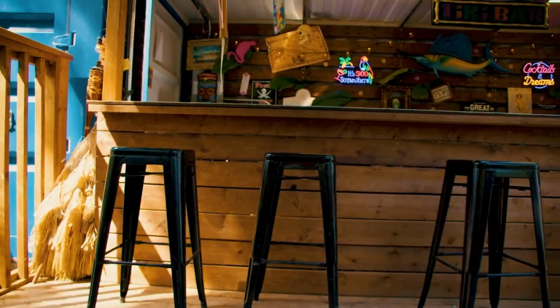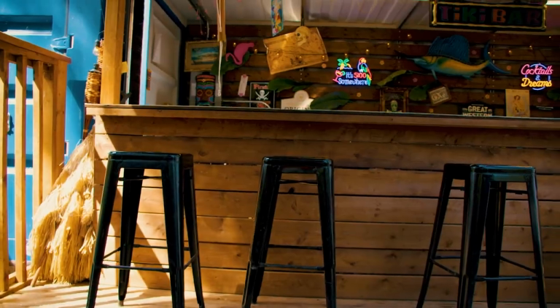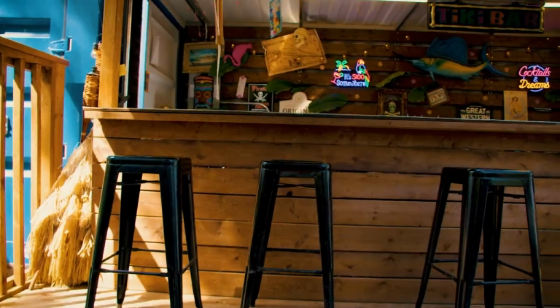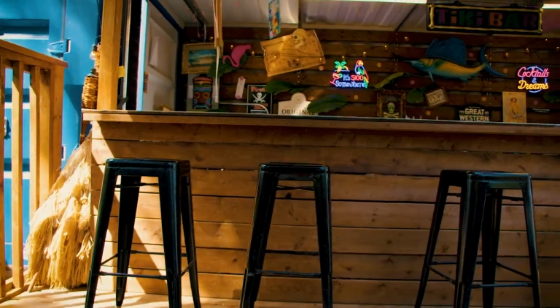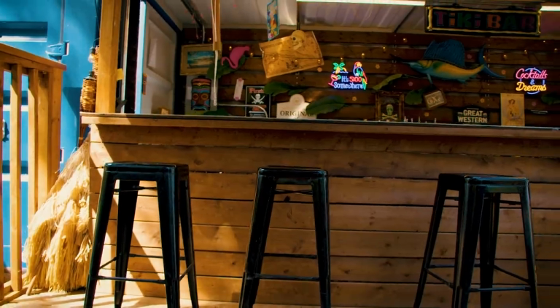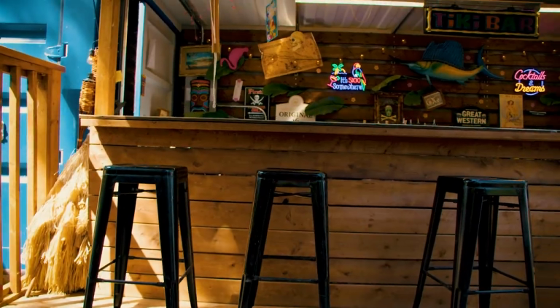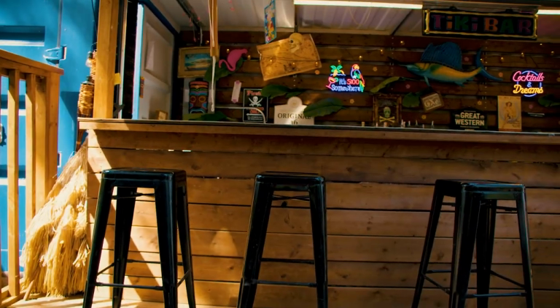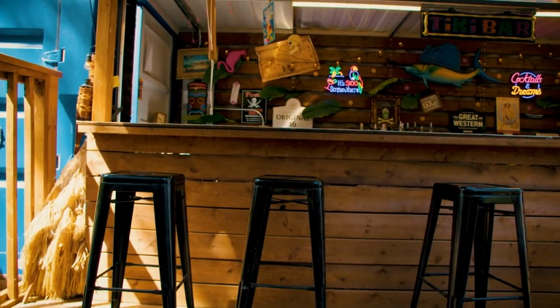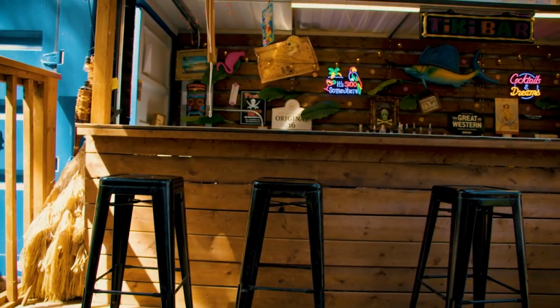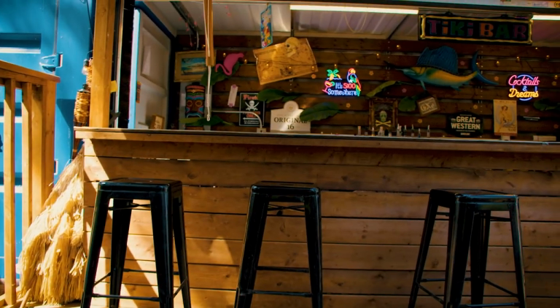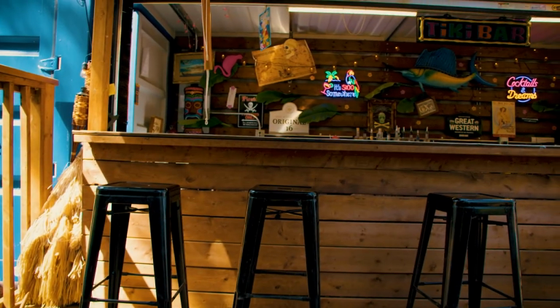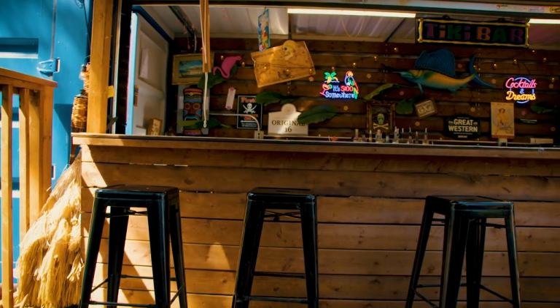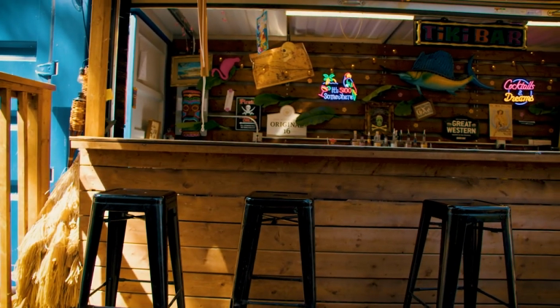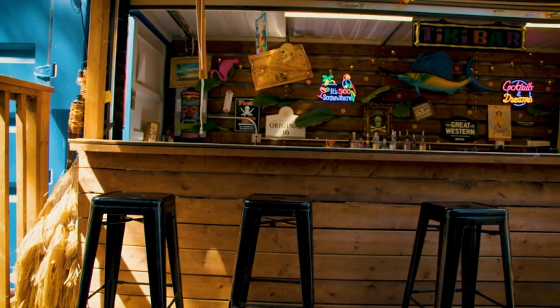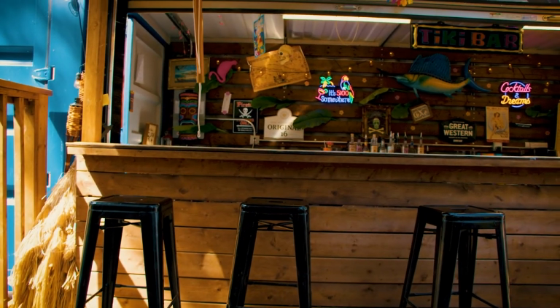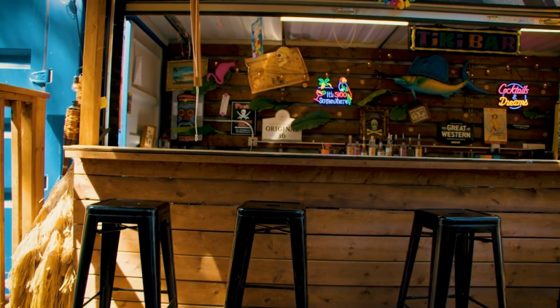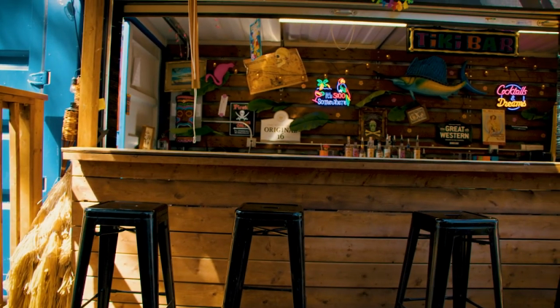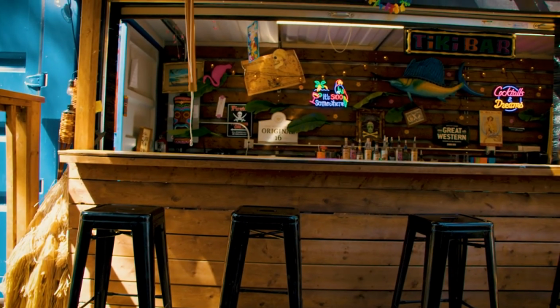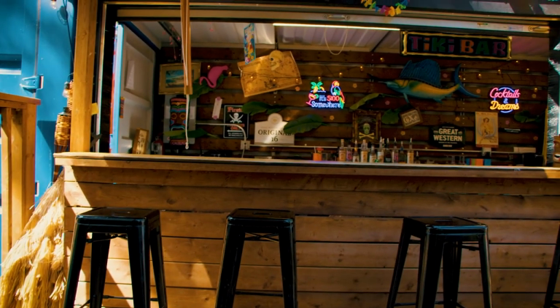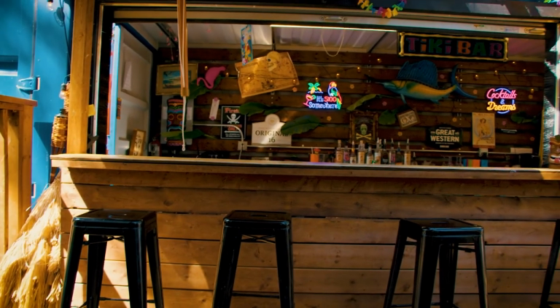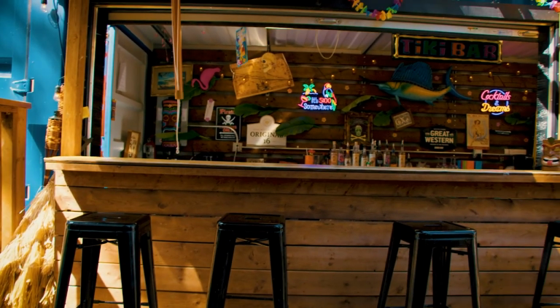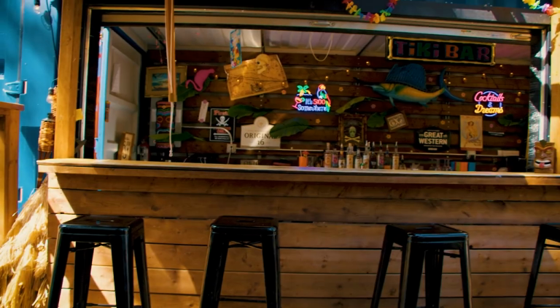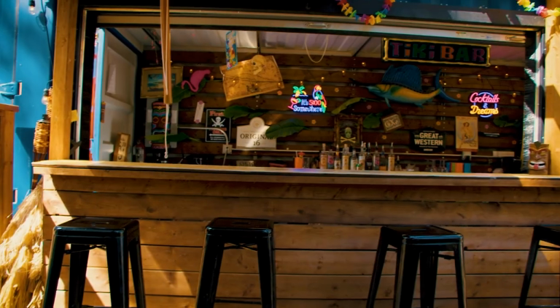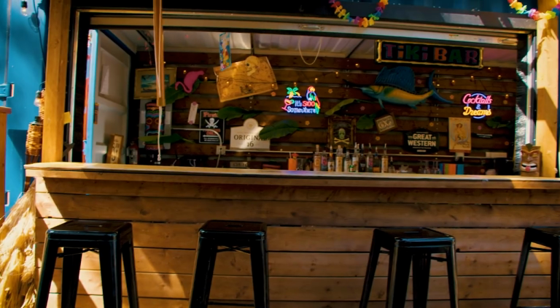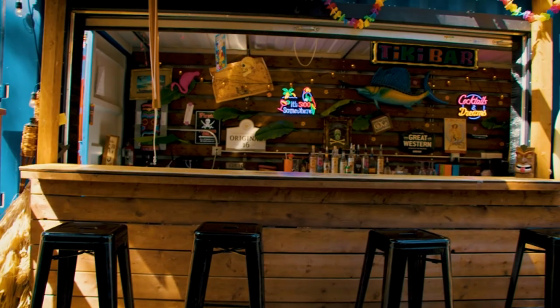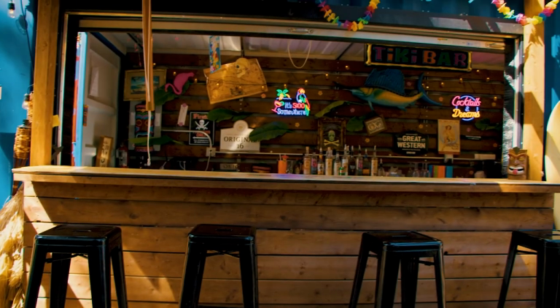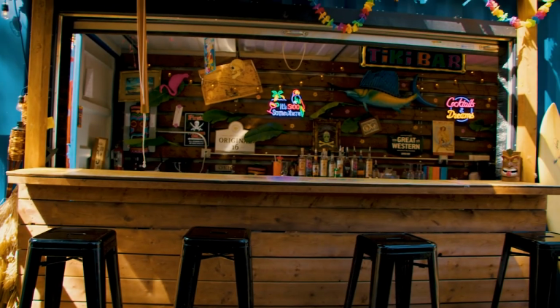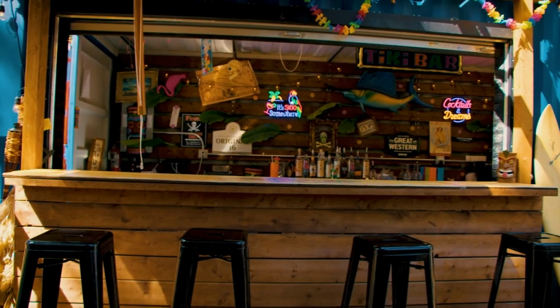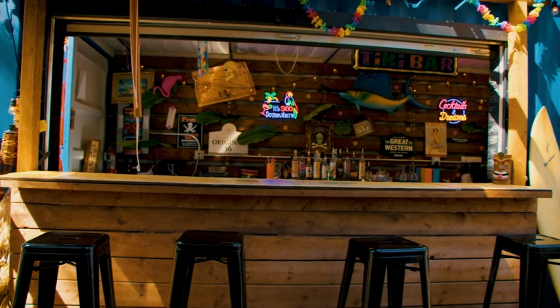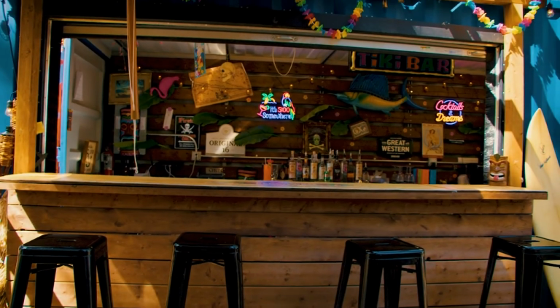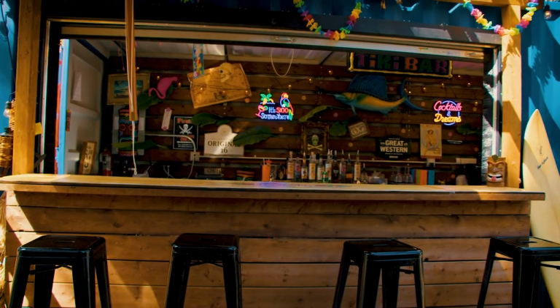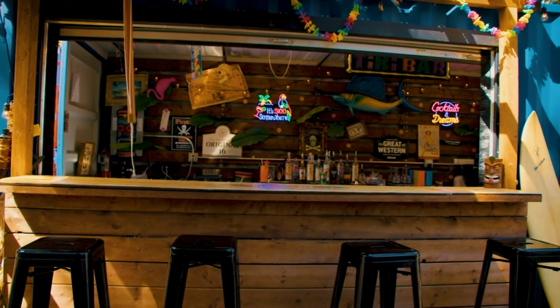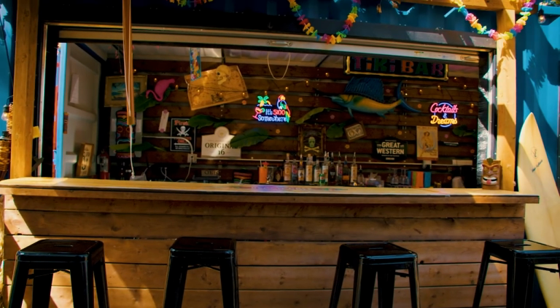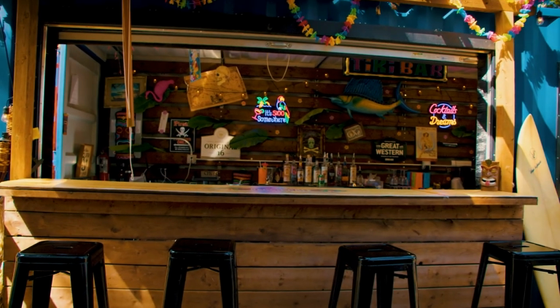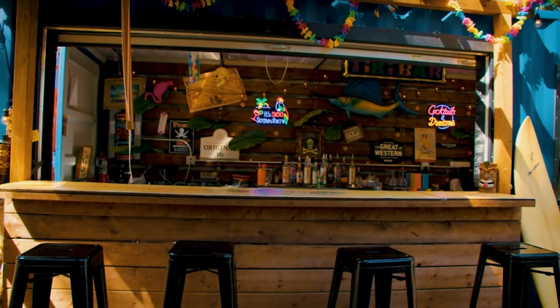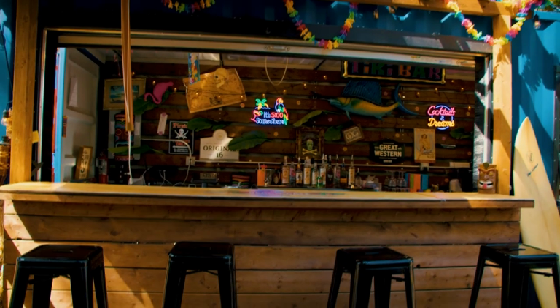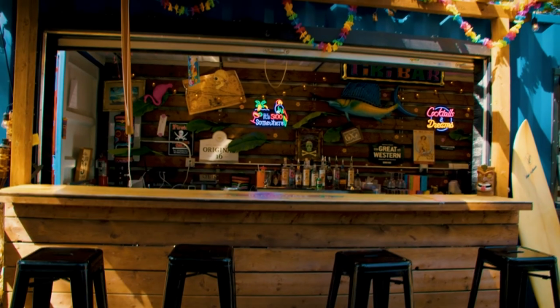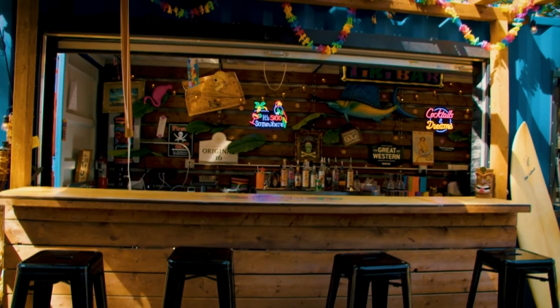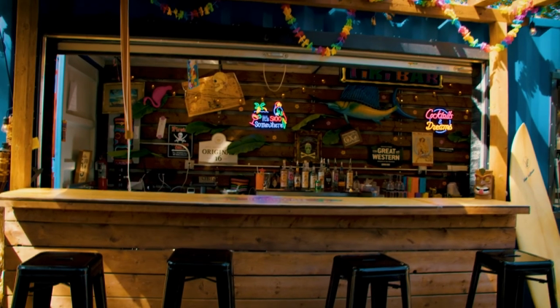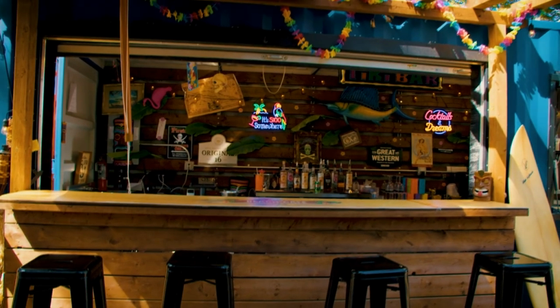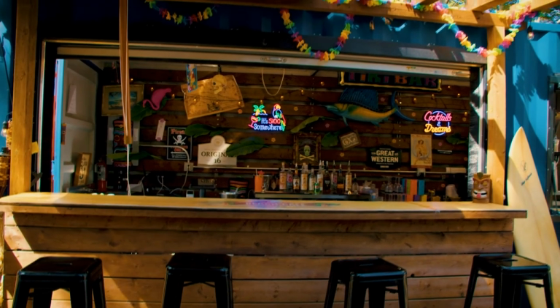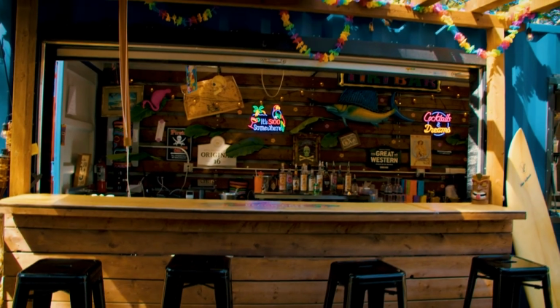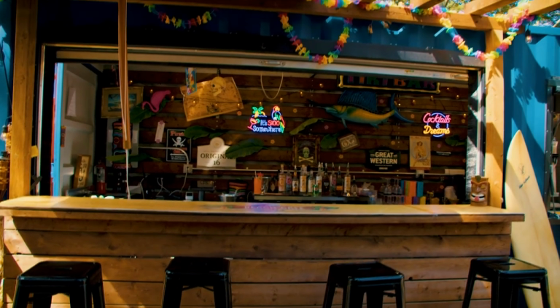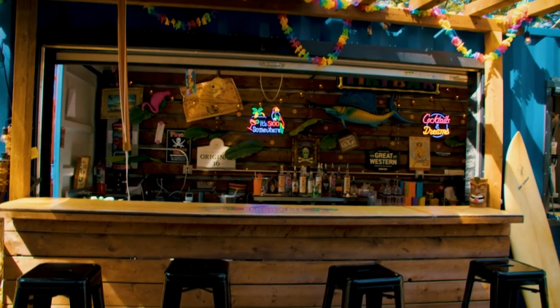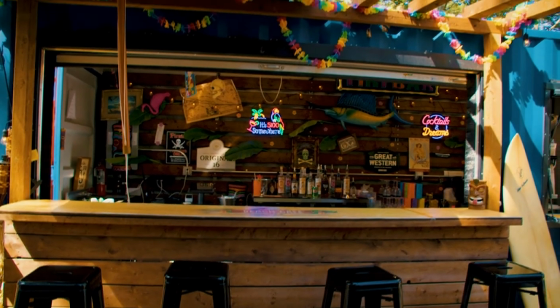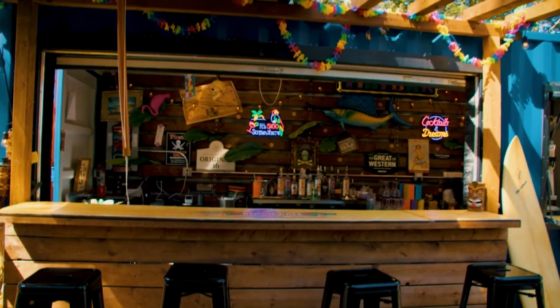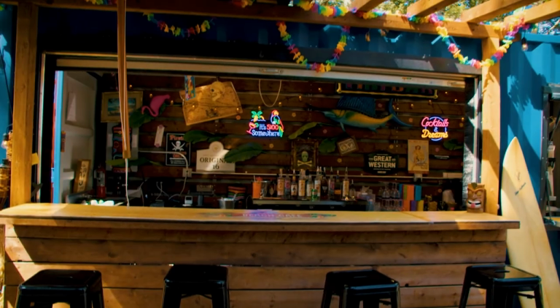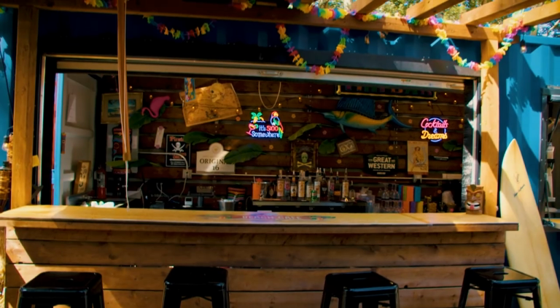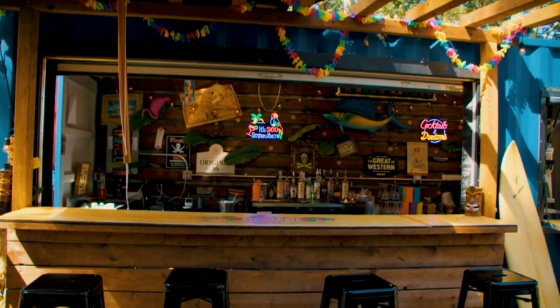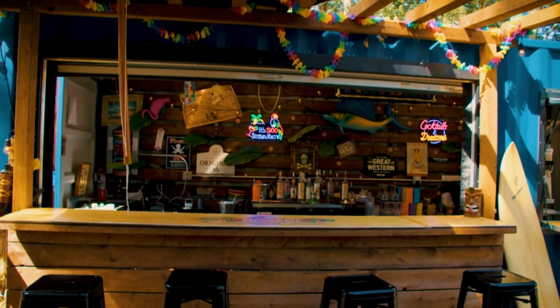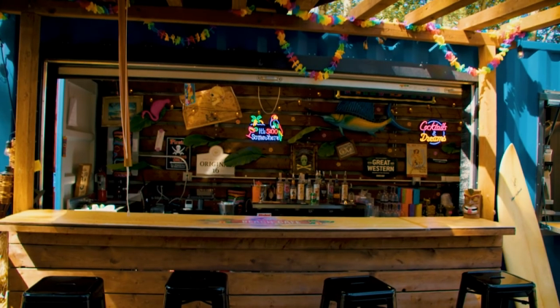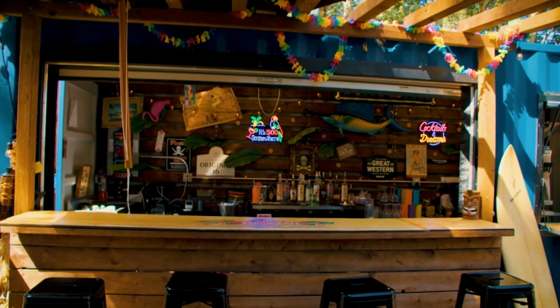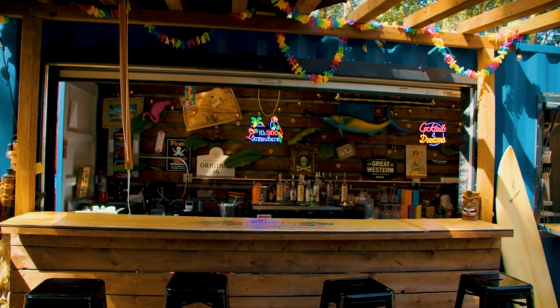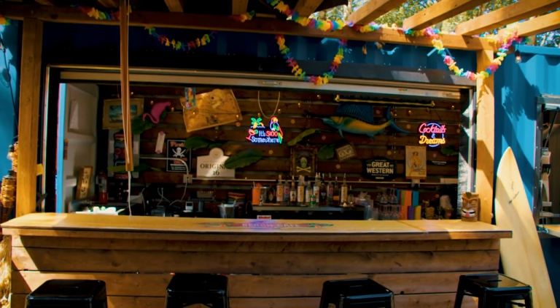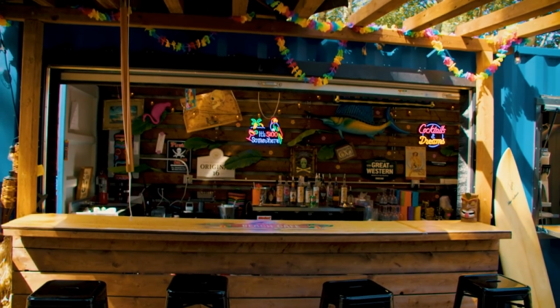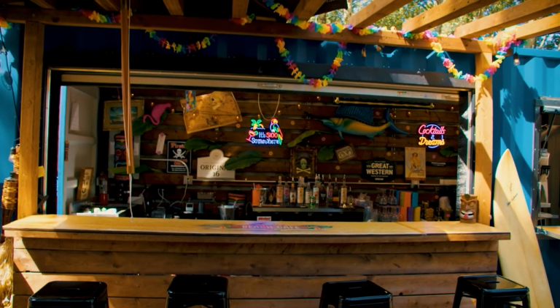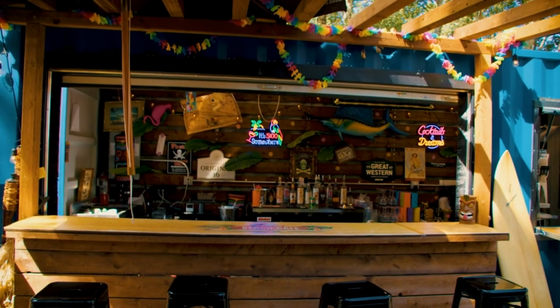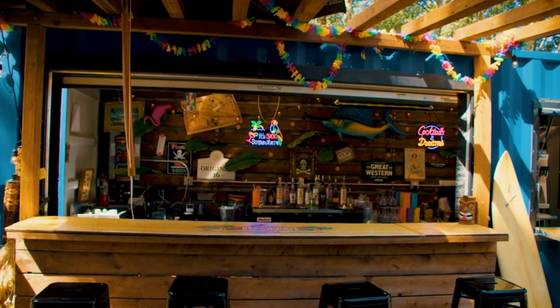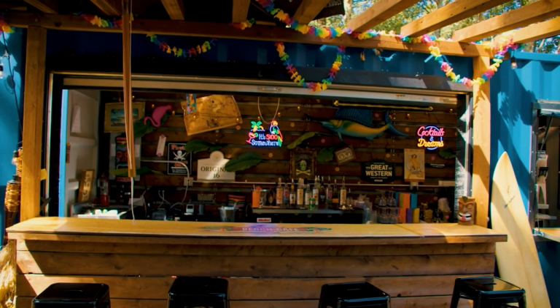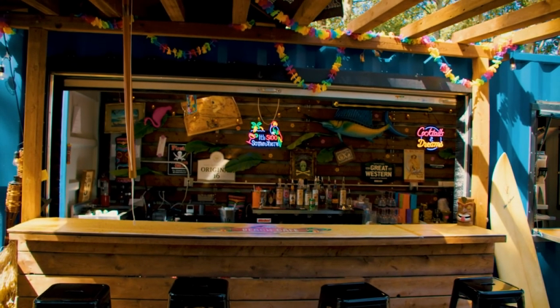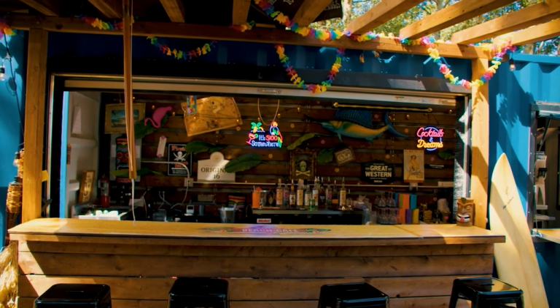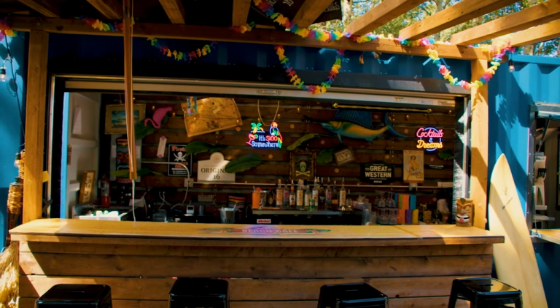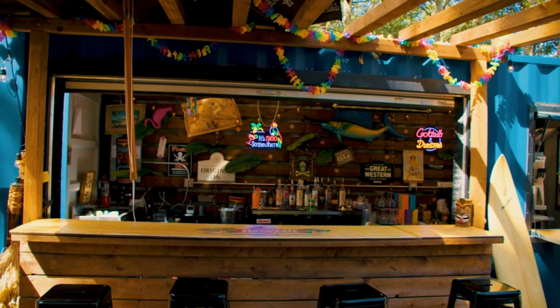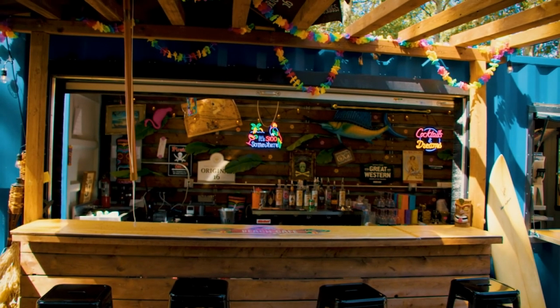People have been loving the idea — just the whole look of it, the fact that it's a sea container bar. I think it really helps build that brand.